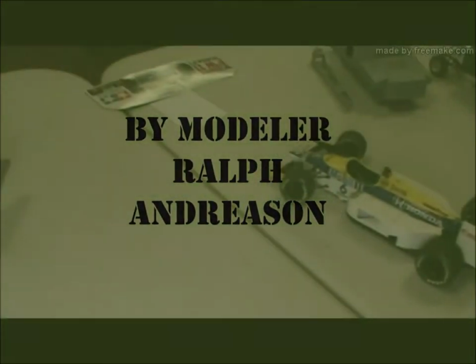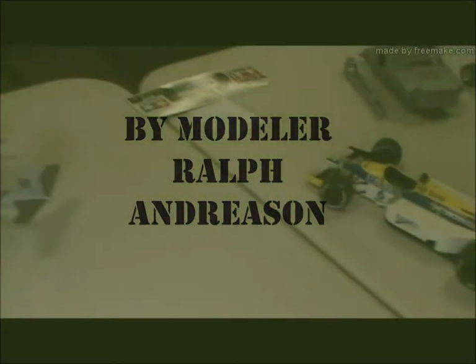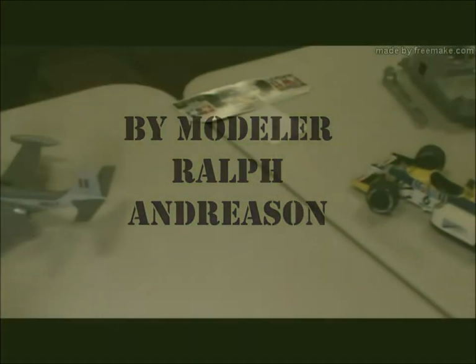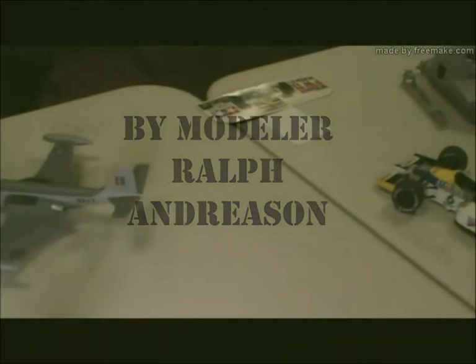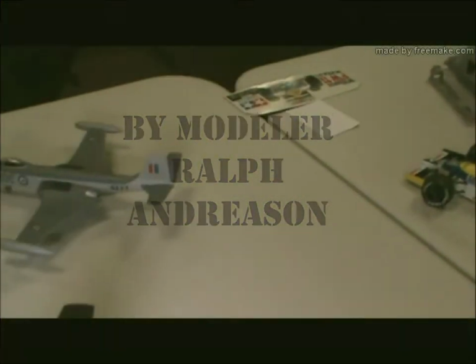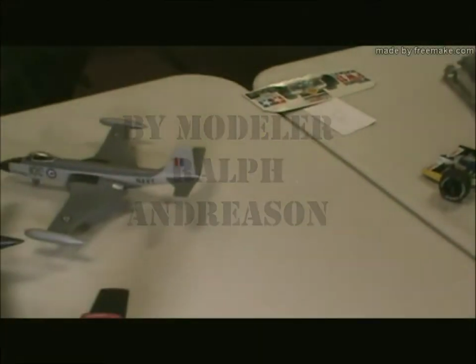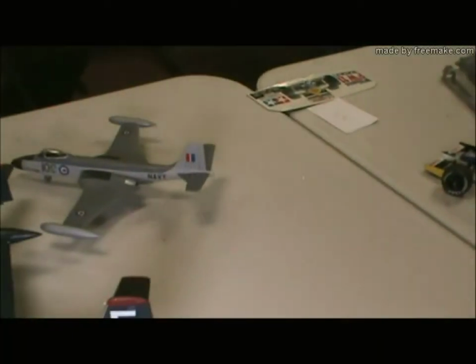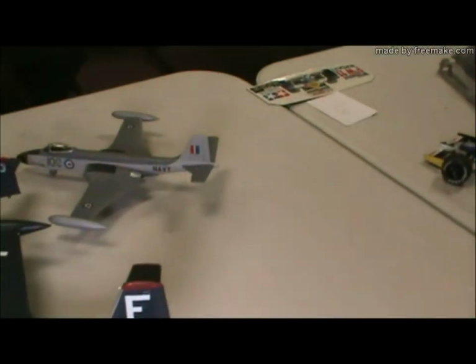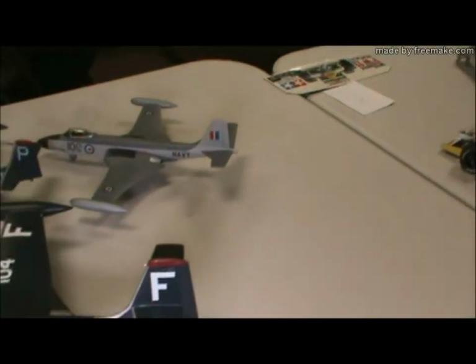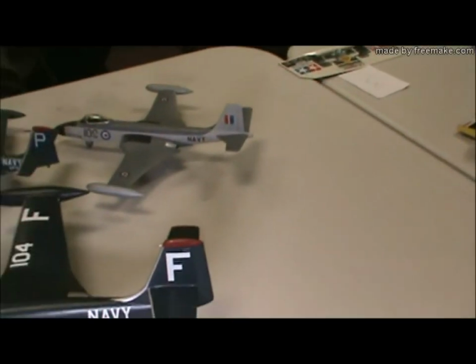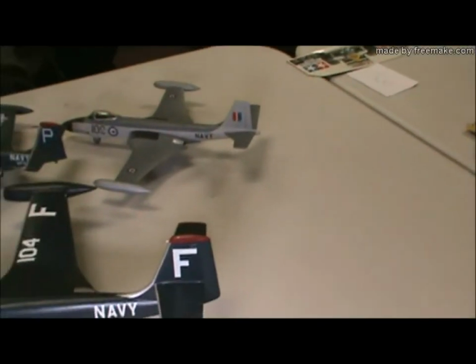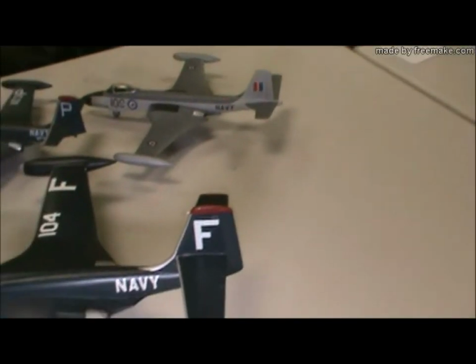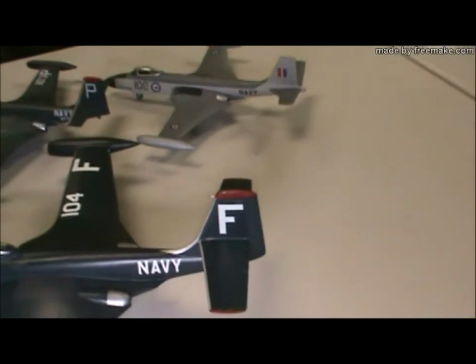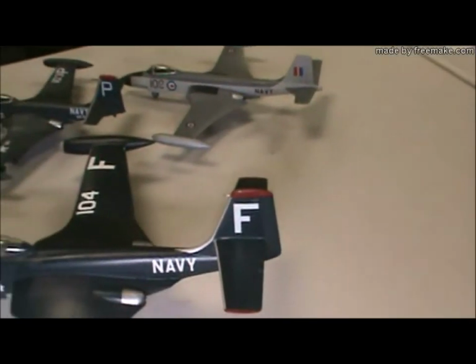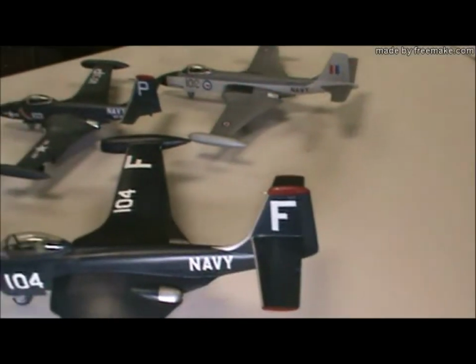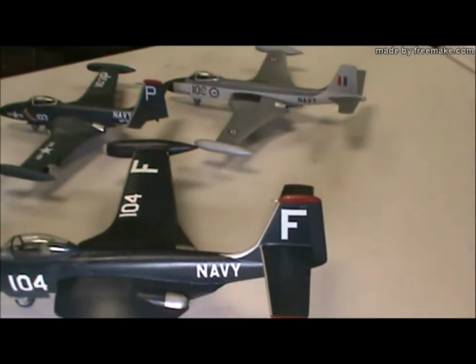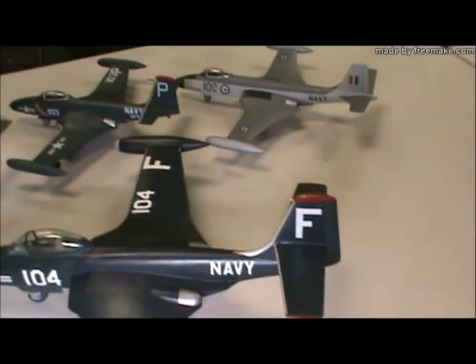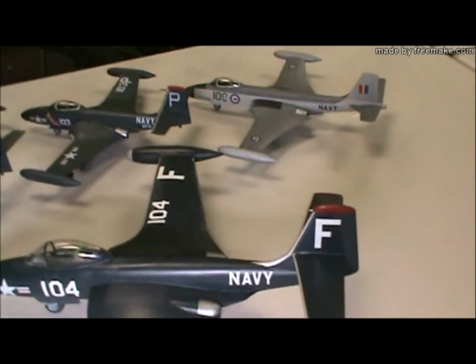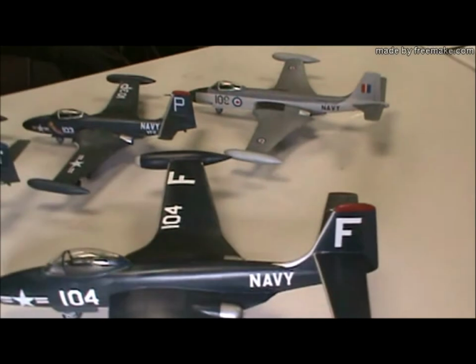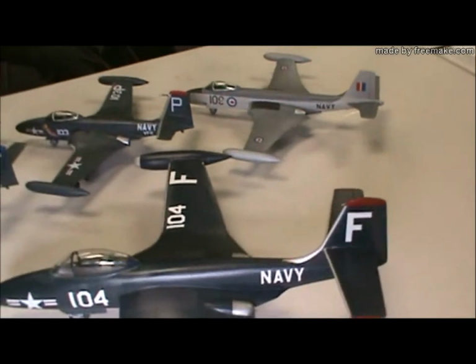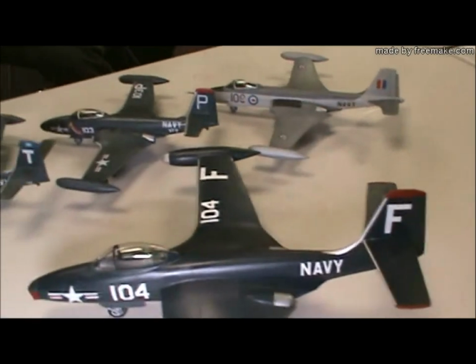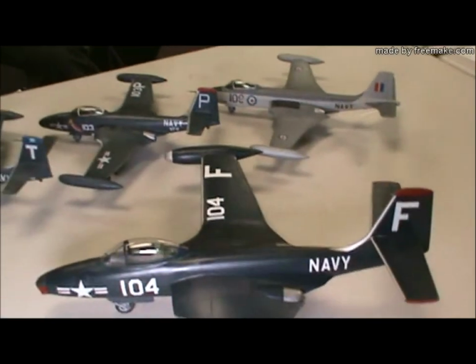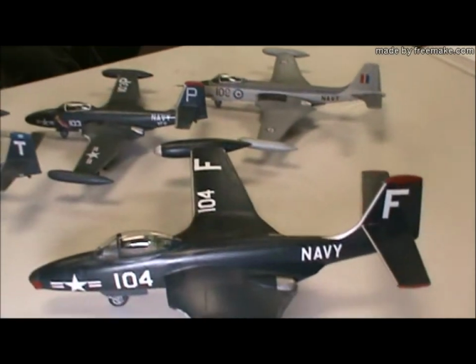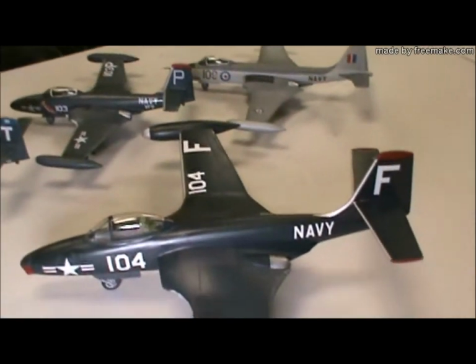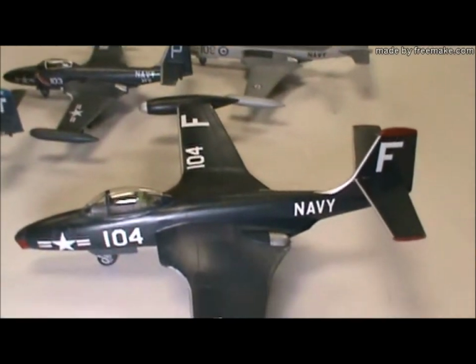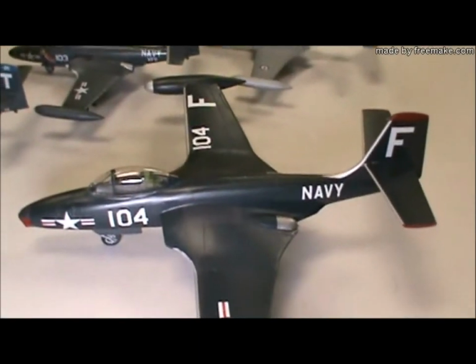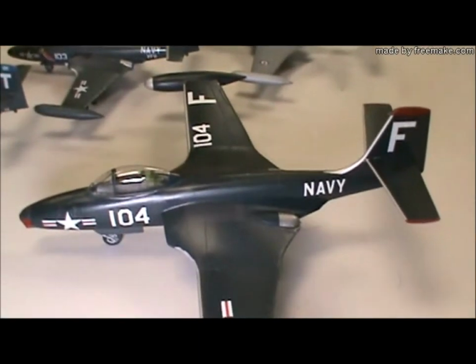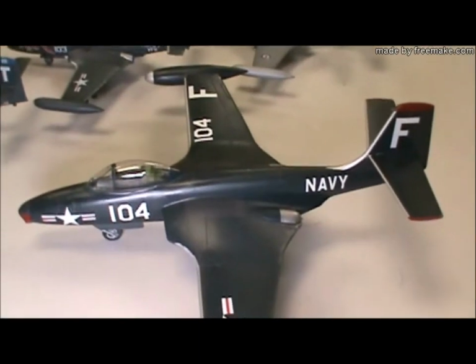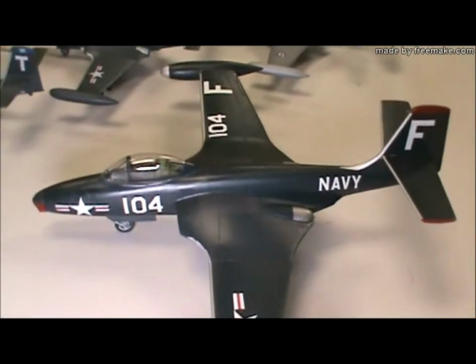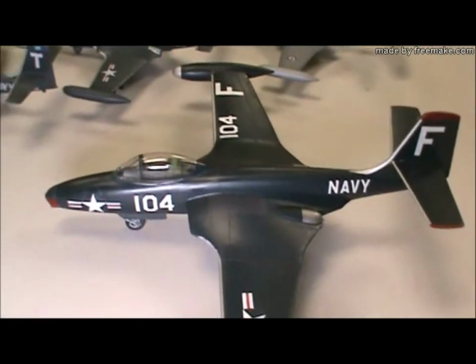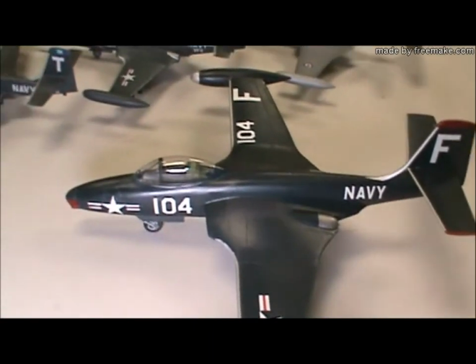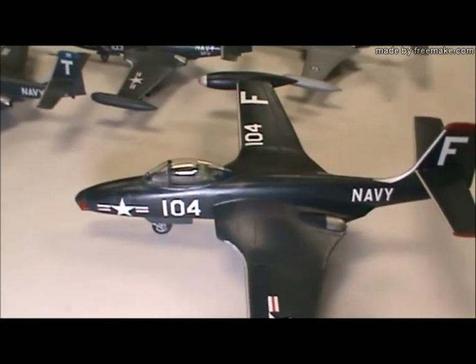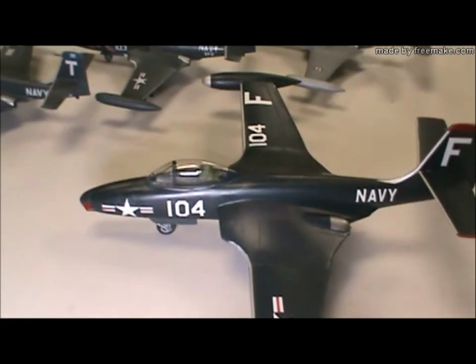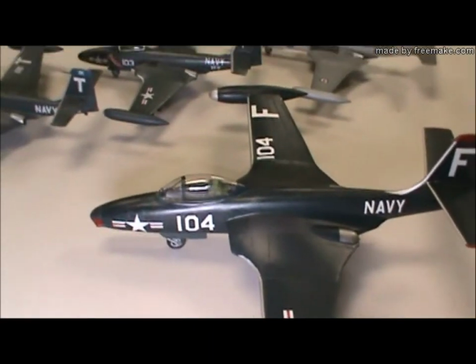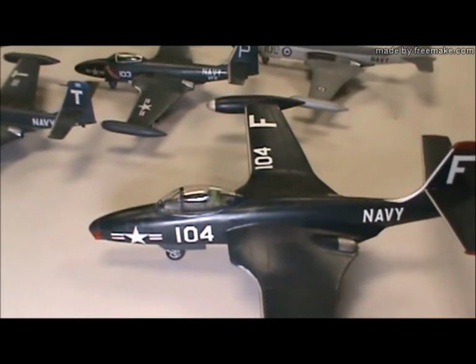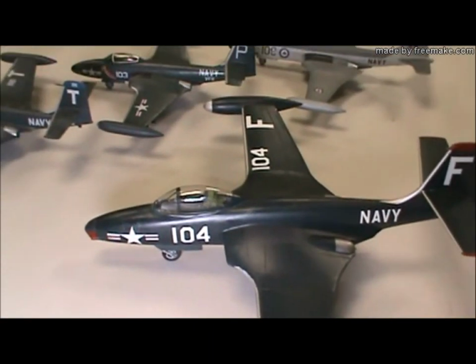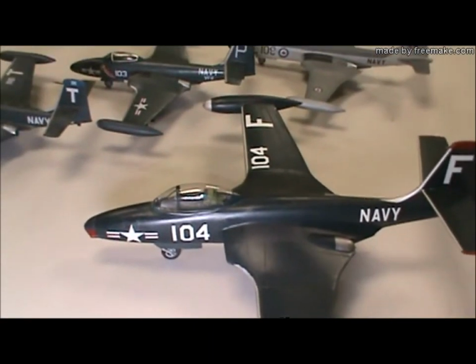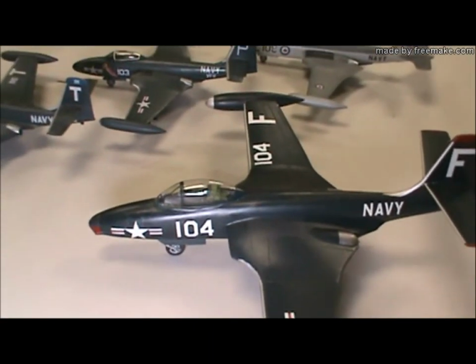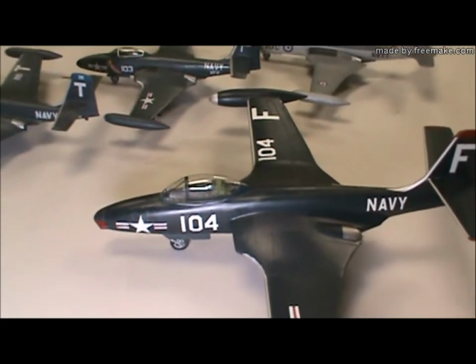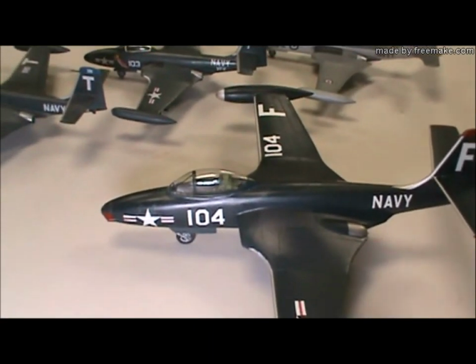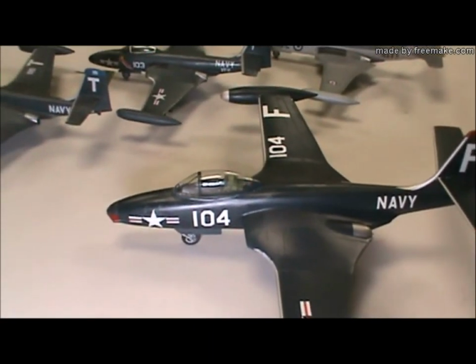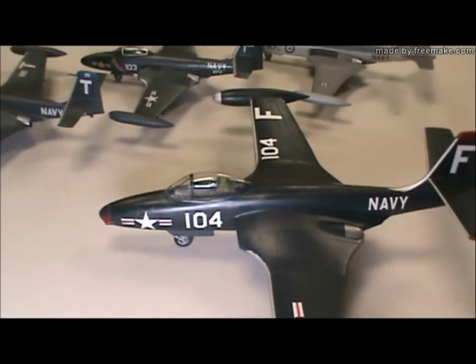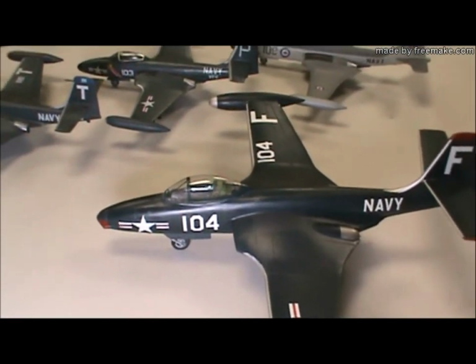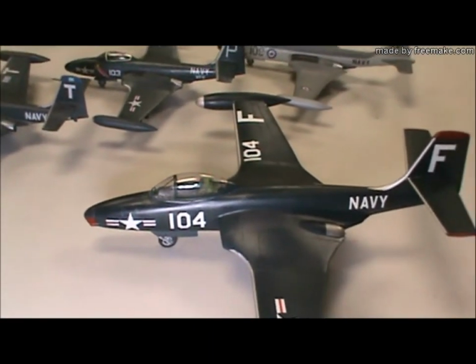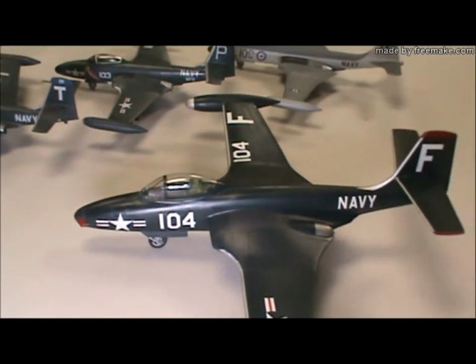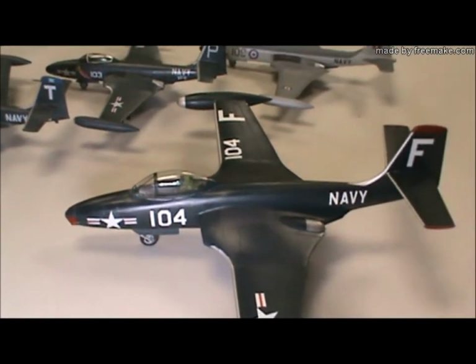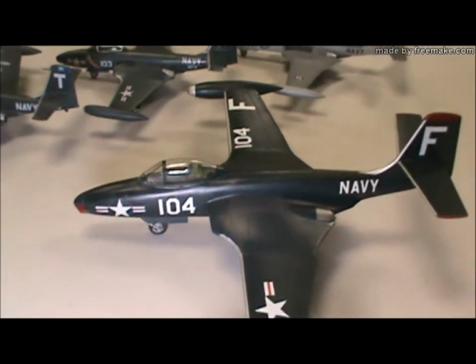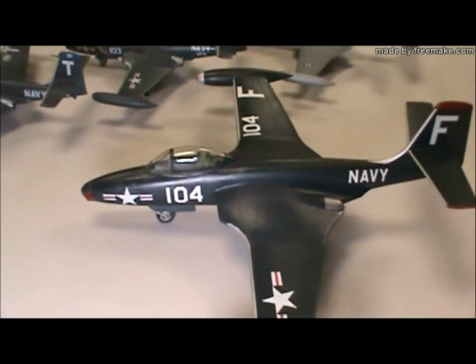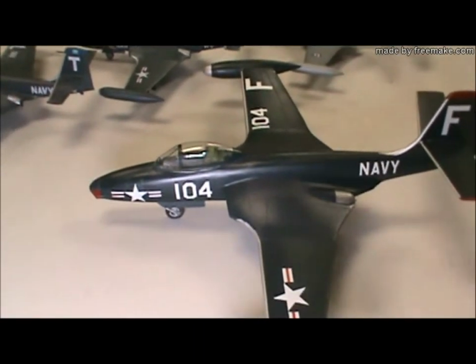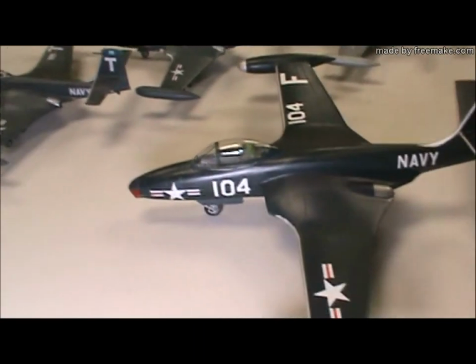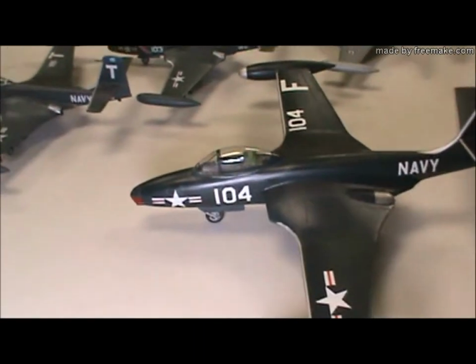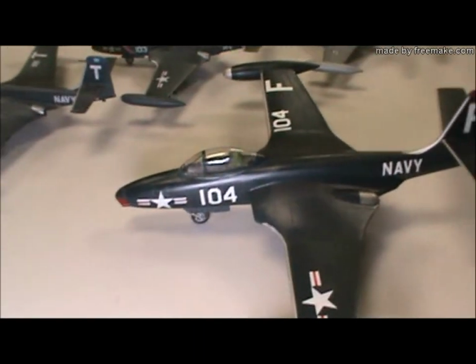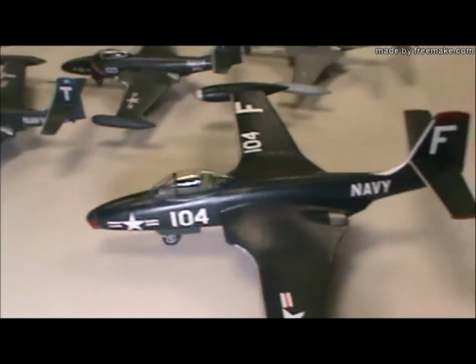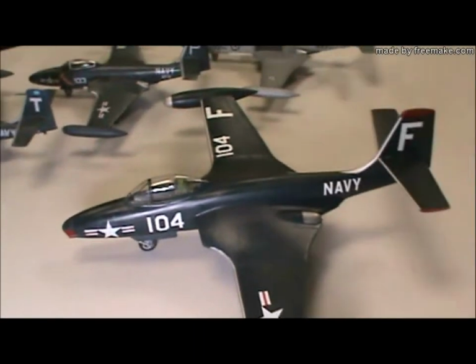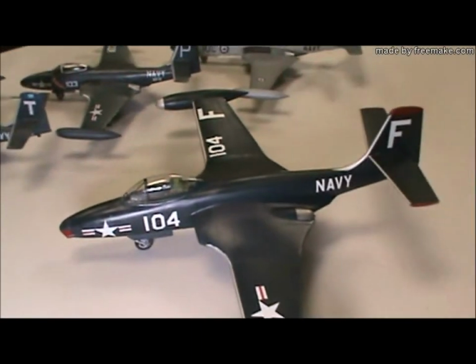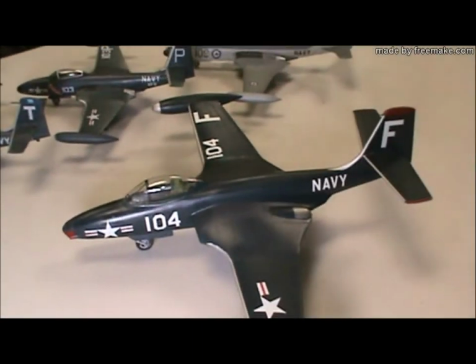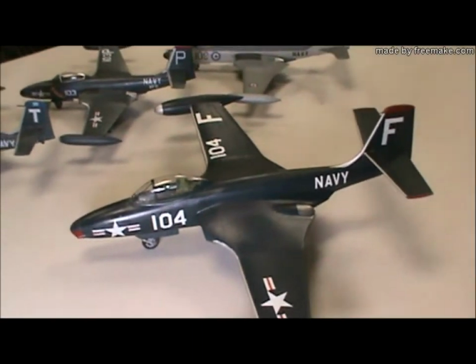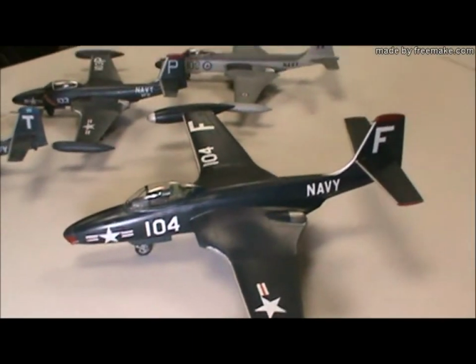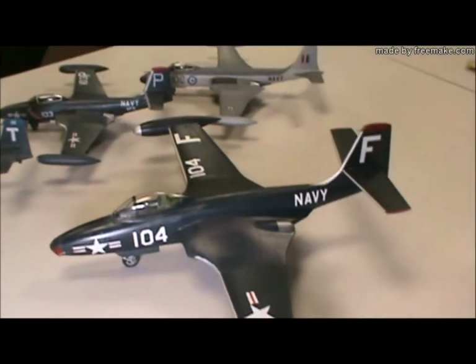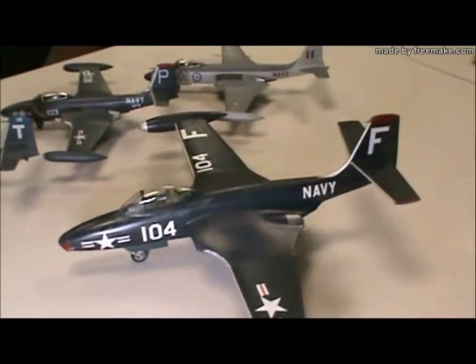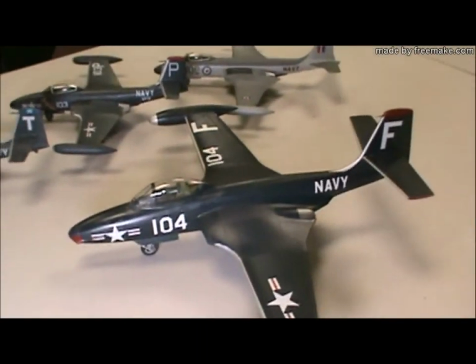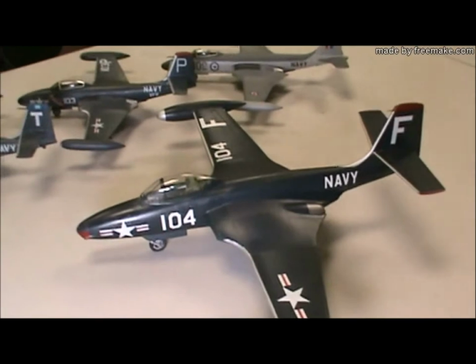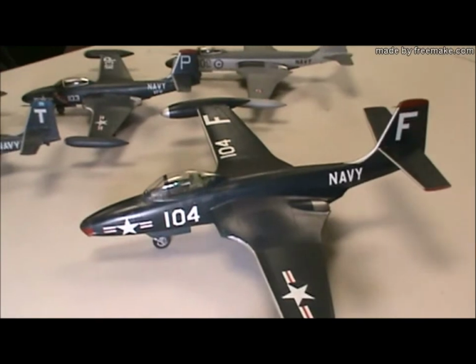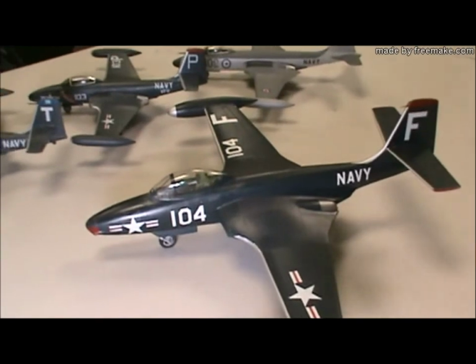All right, Ralph, you want to talk about your Air Force? The night of the Banshee.